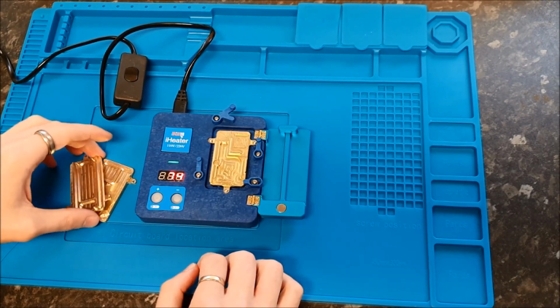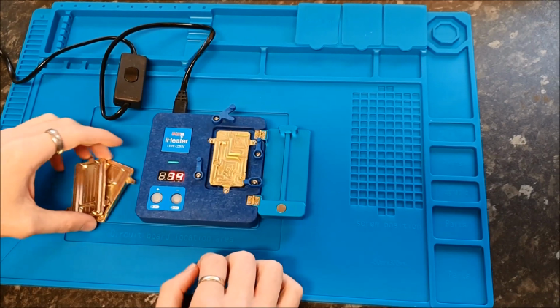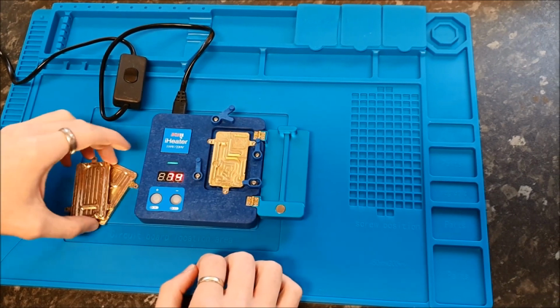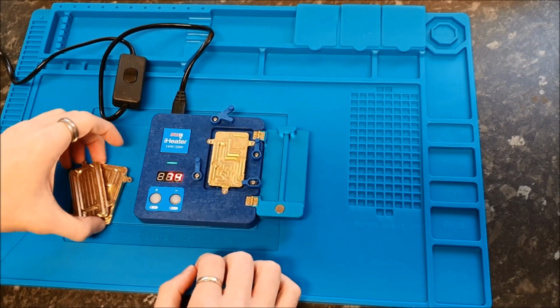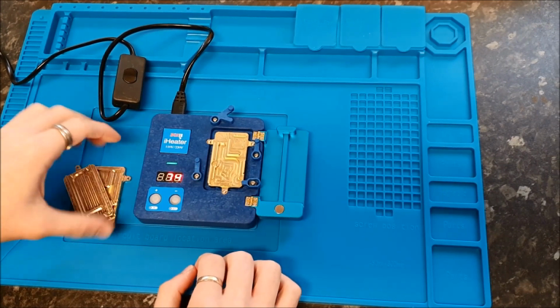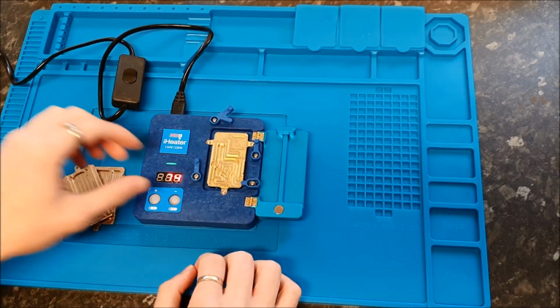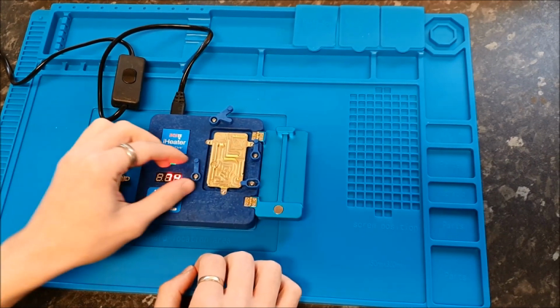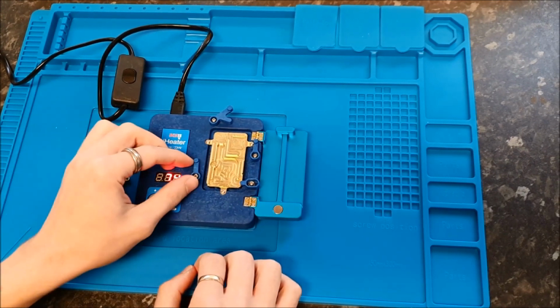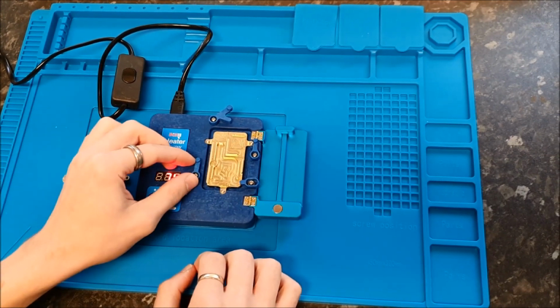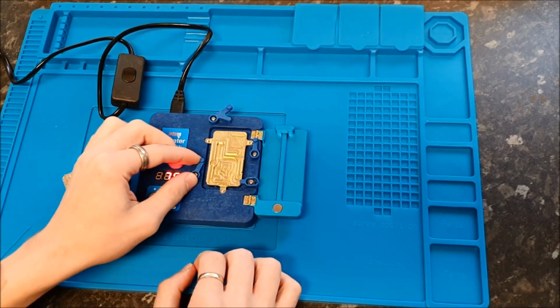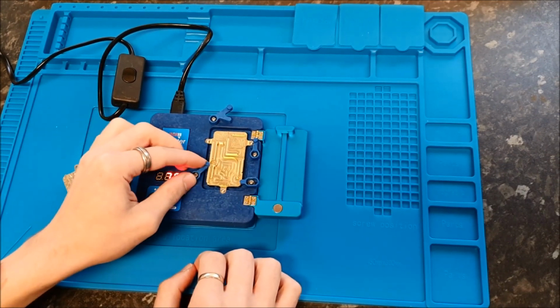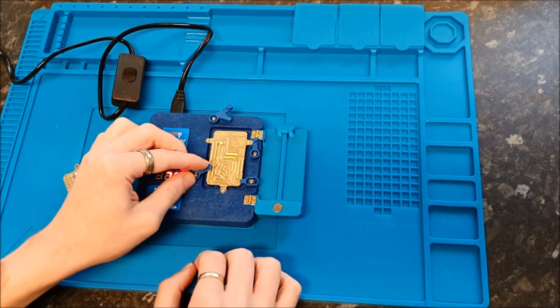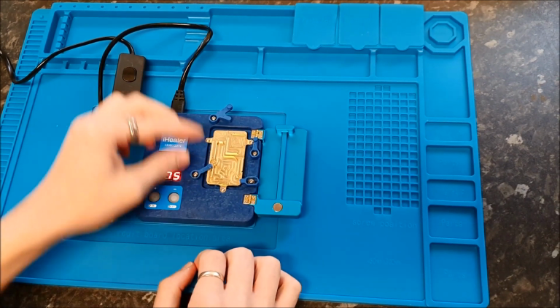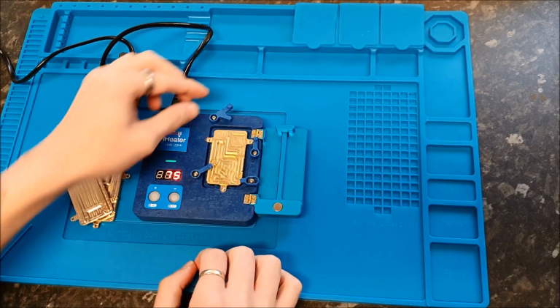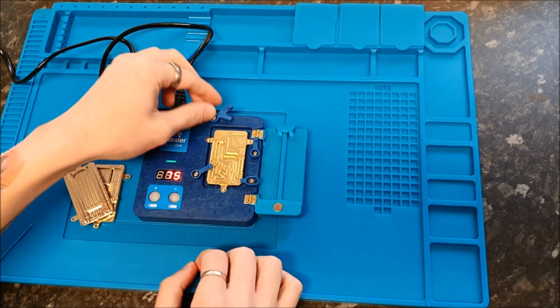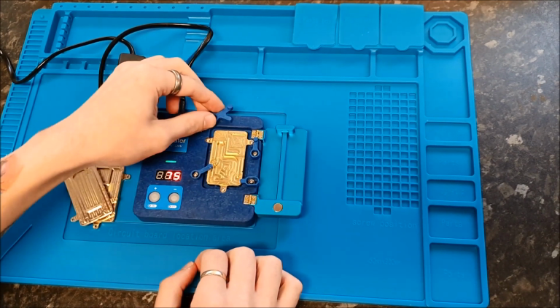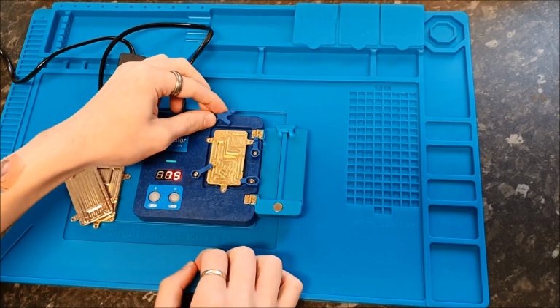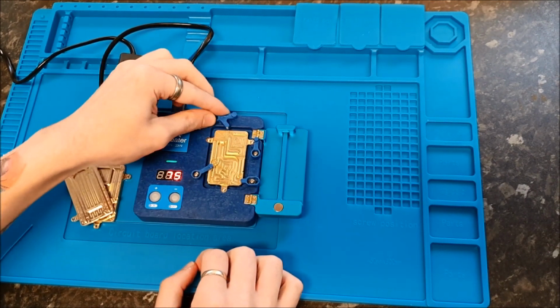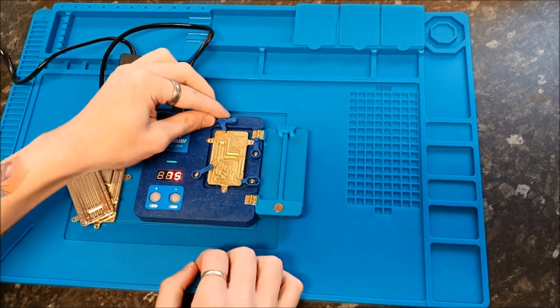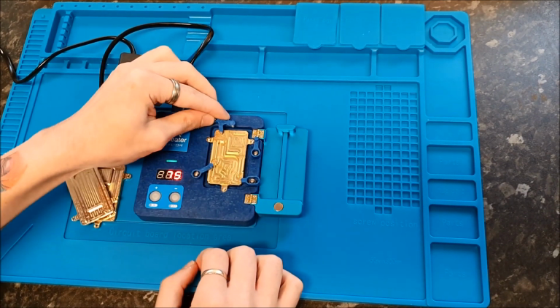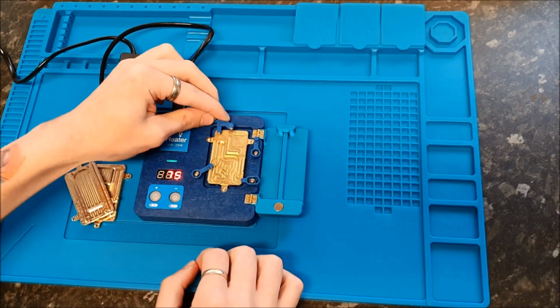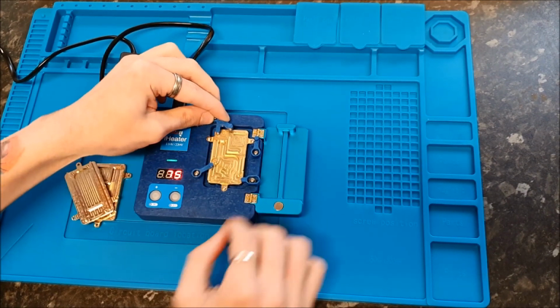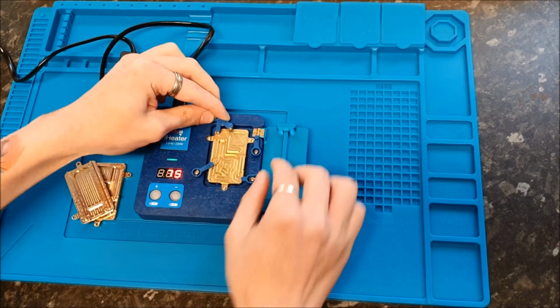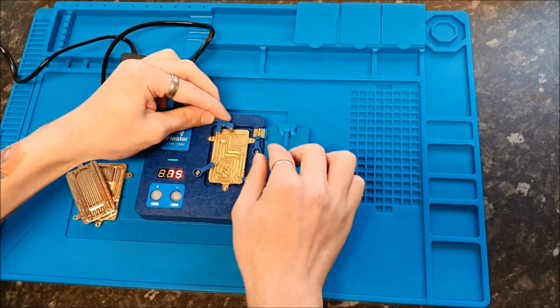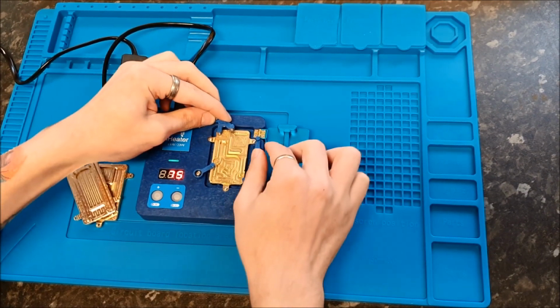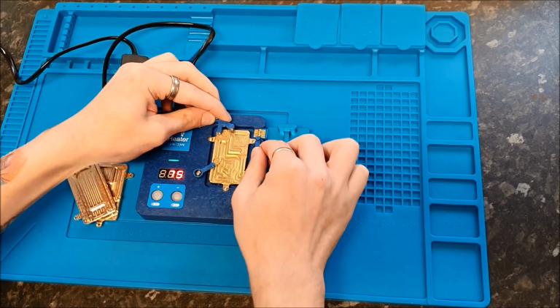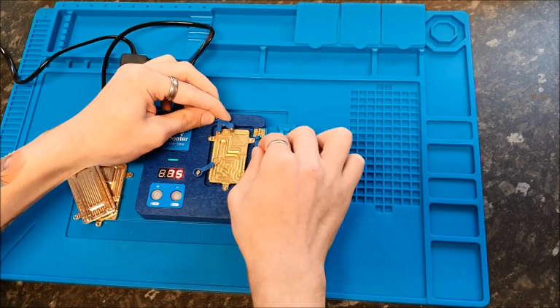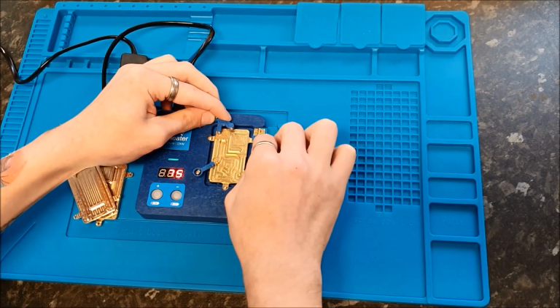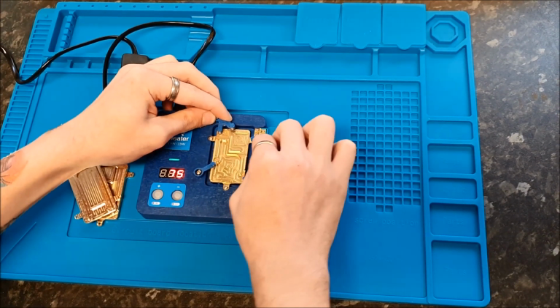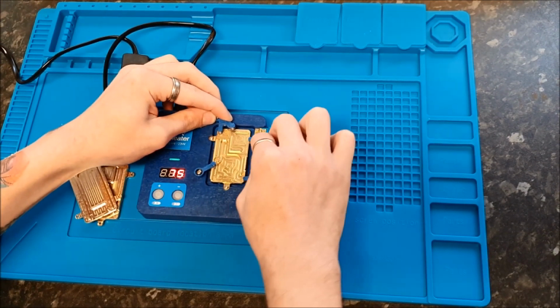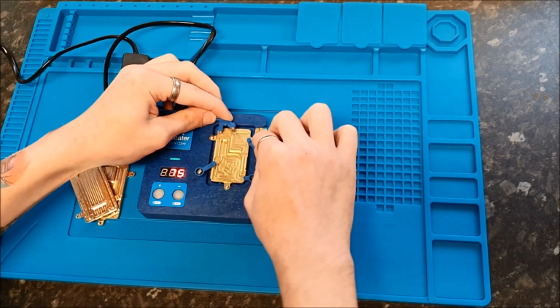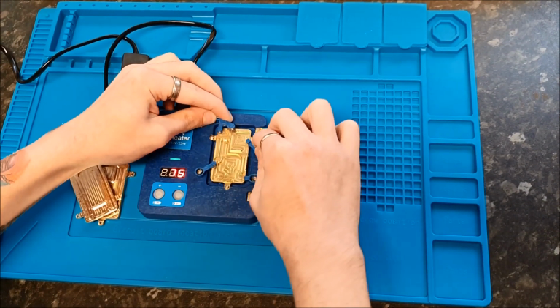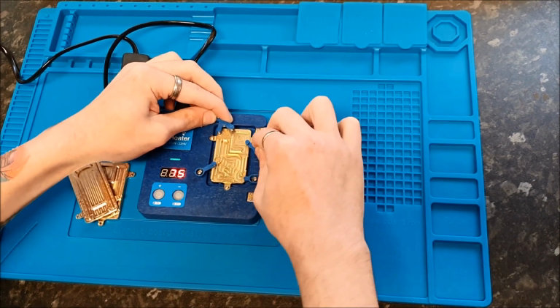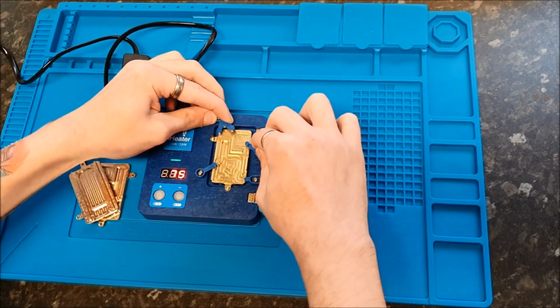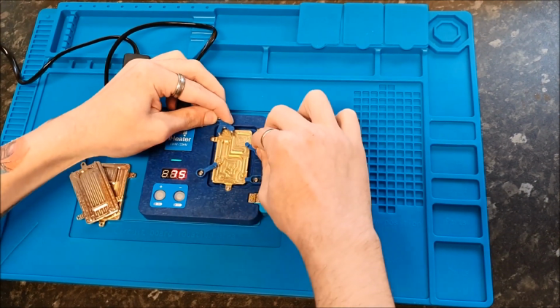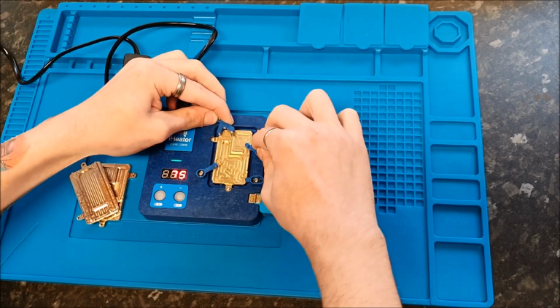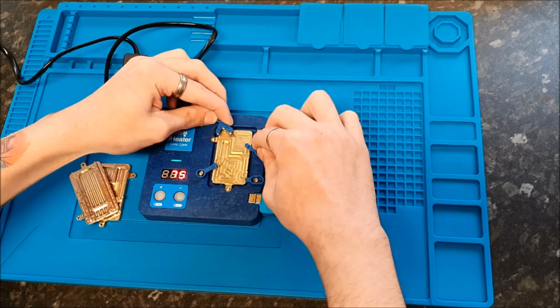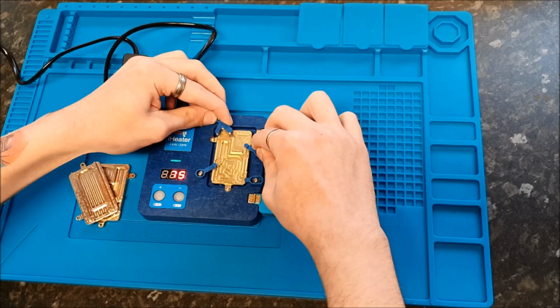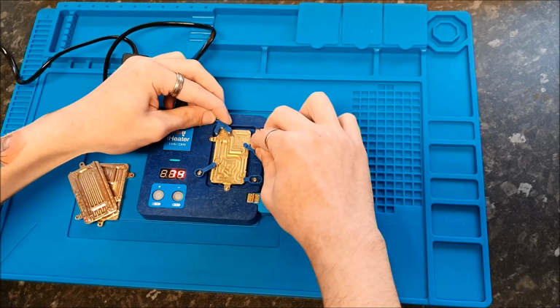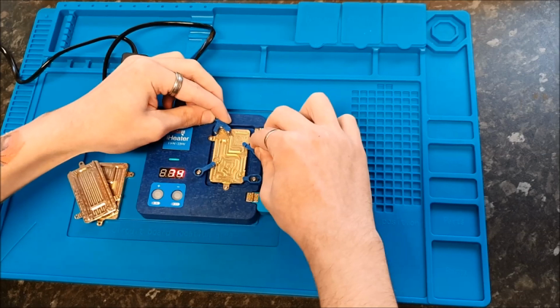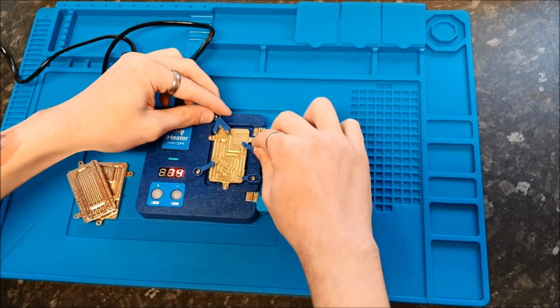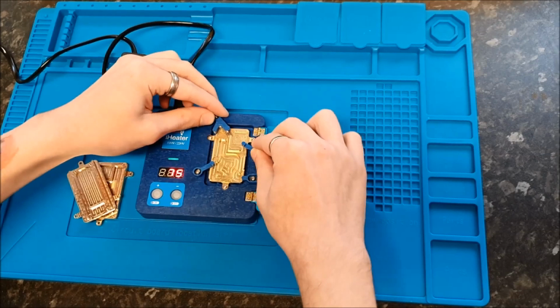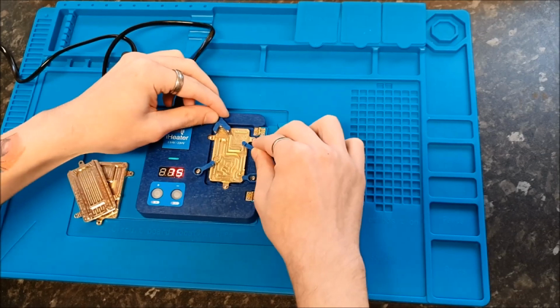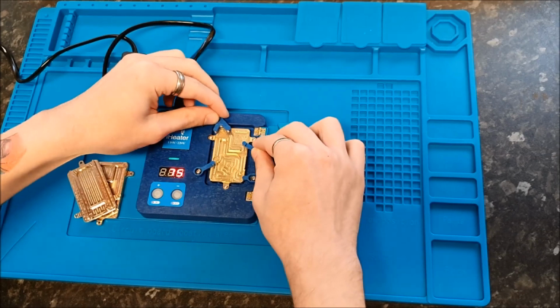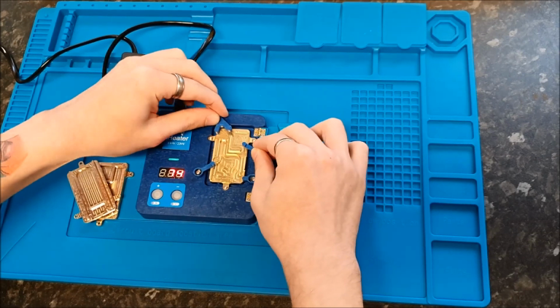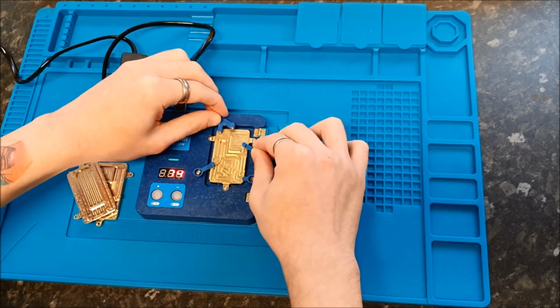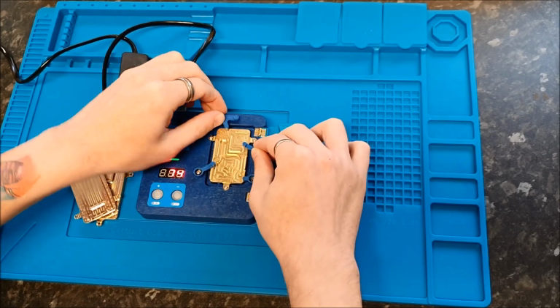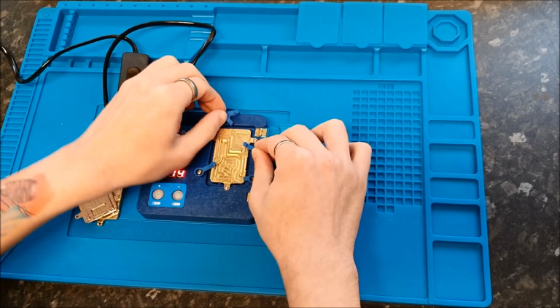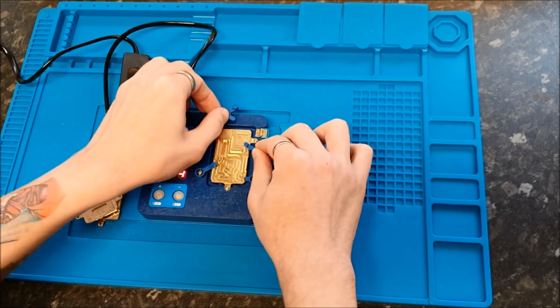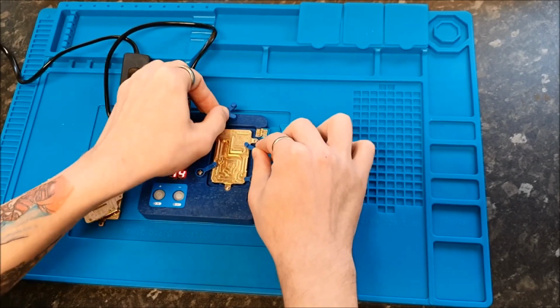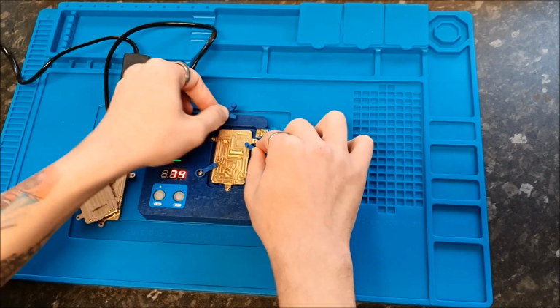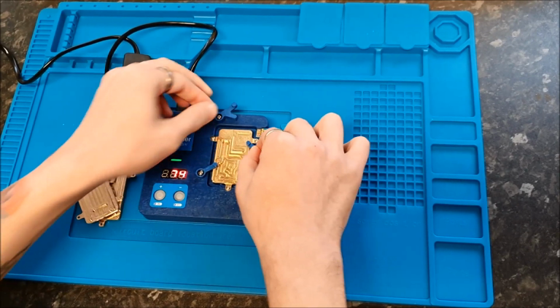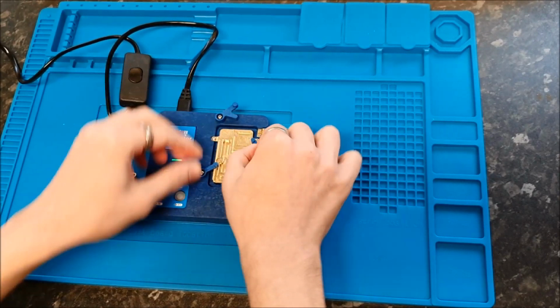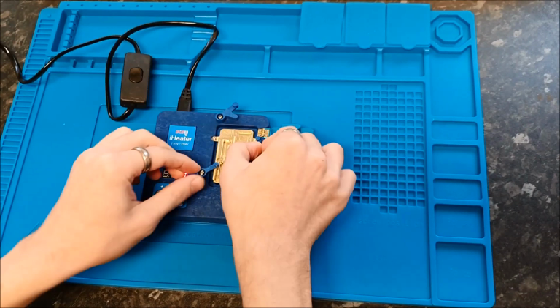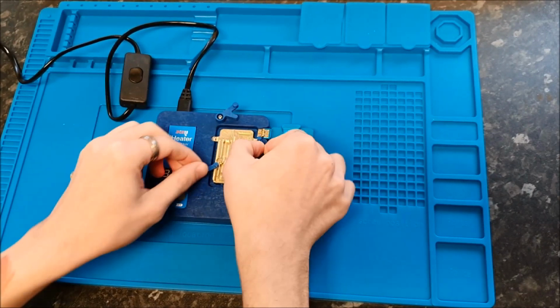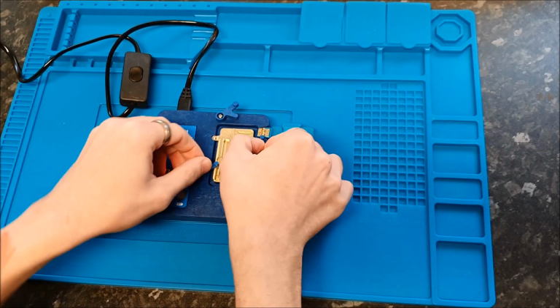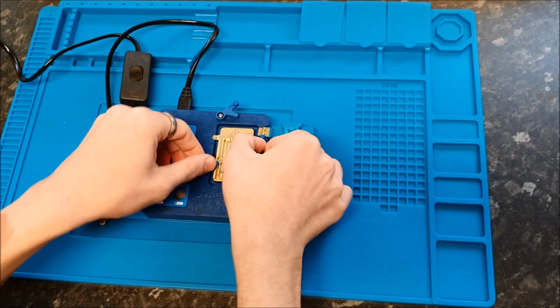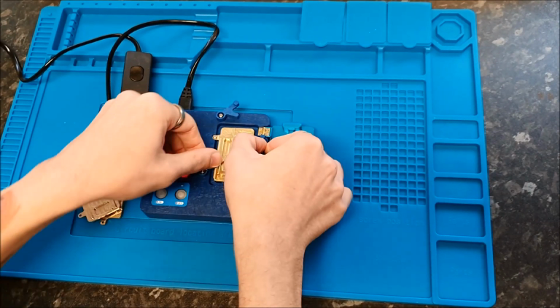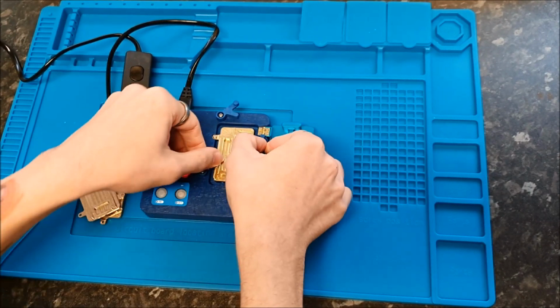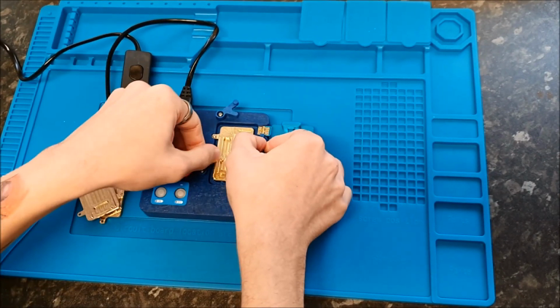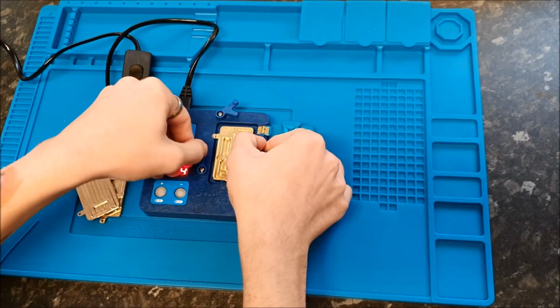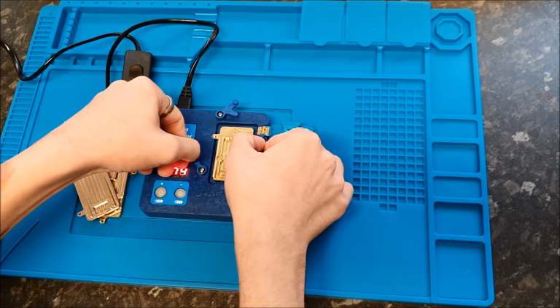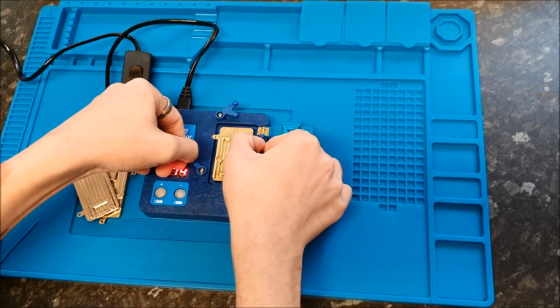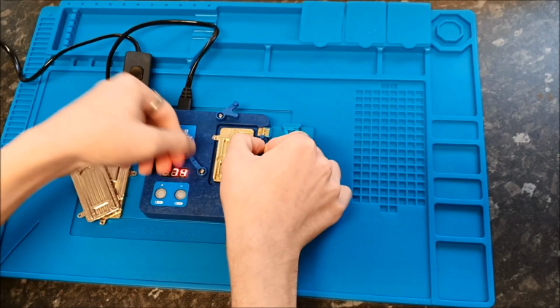You have four arms which can hold your logic board in place whilst you're doing your work.